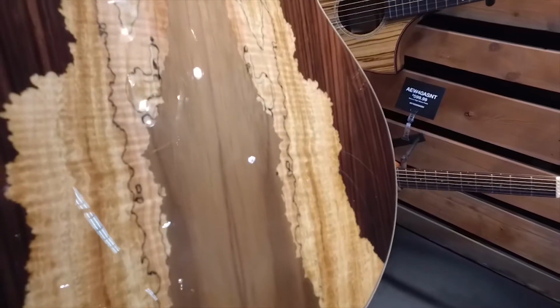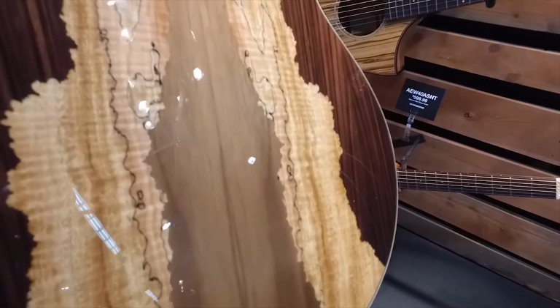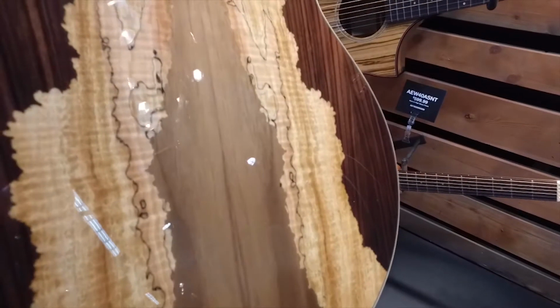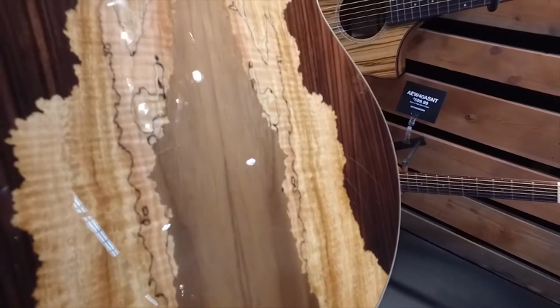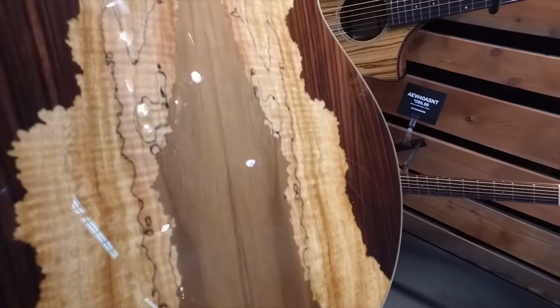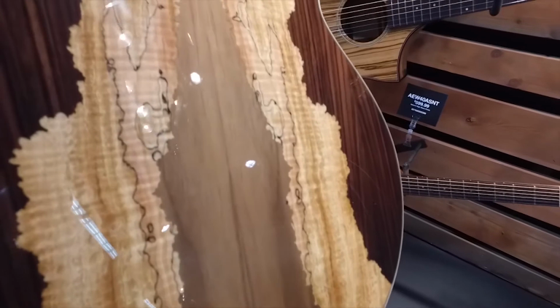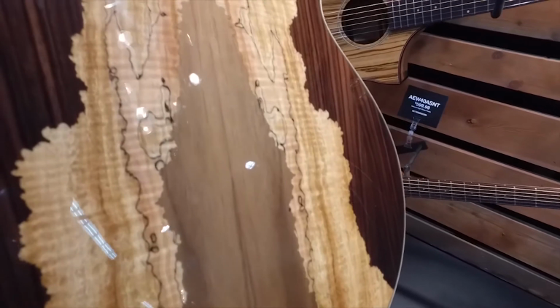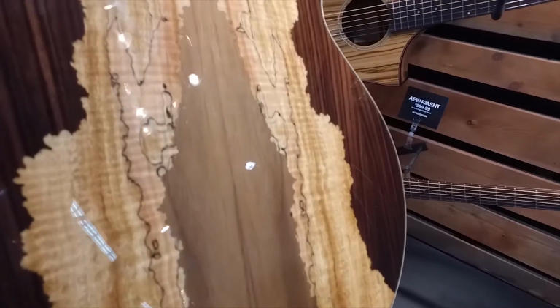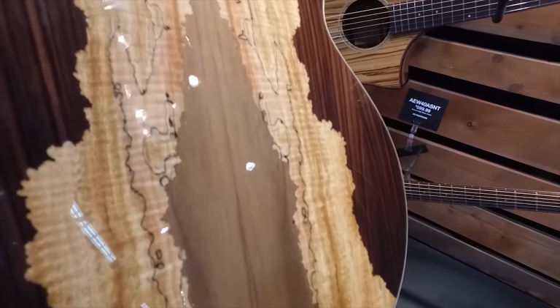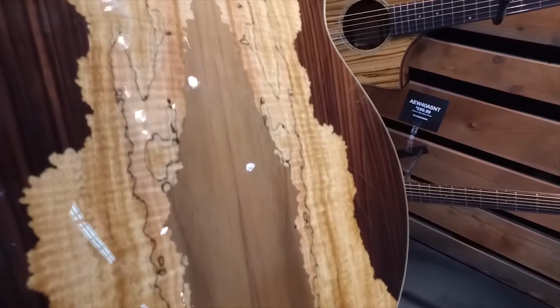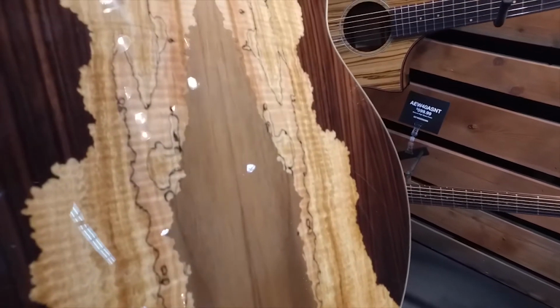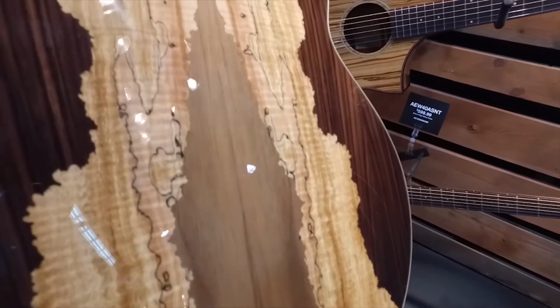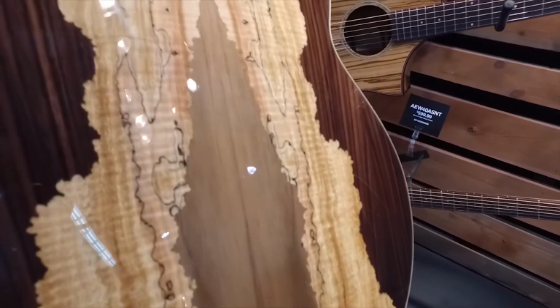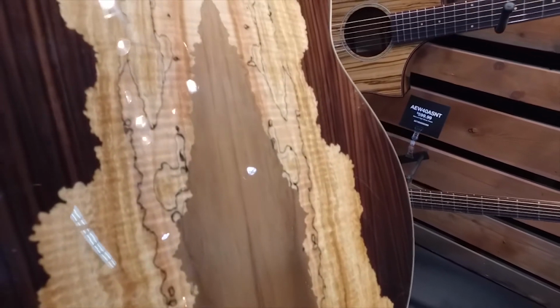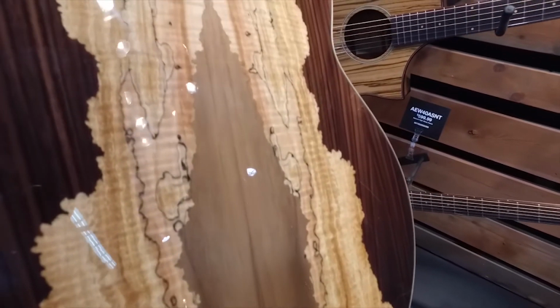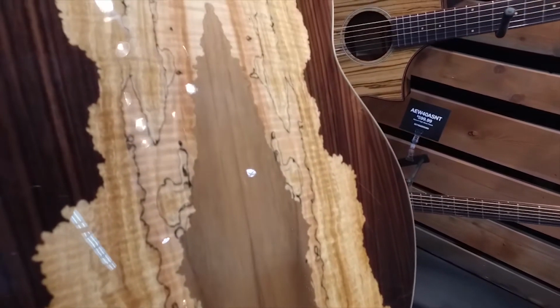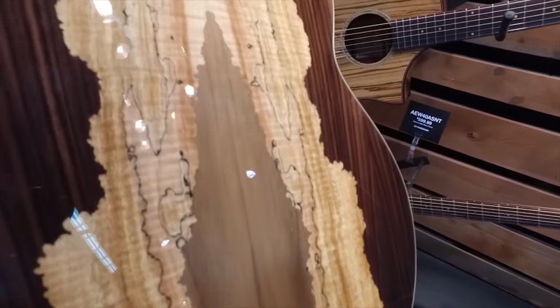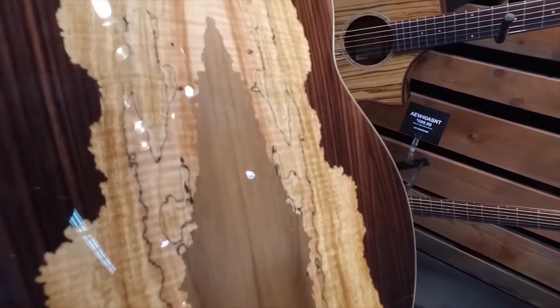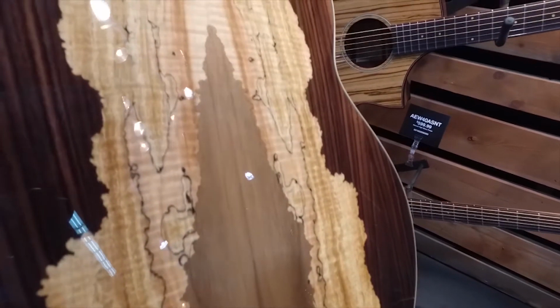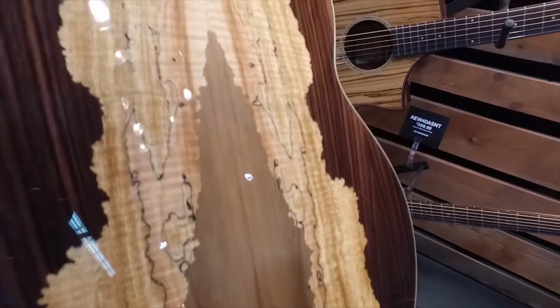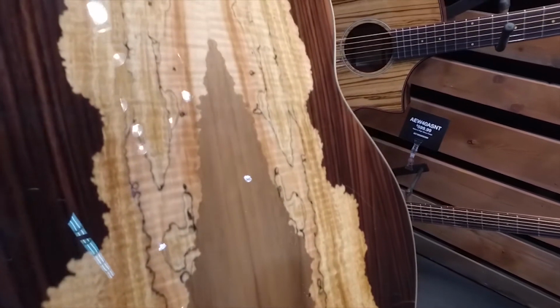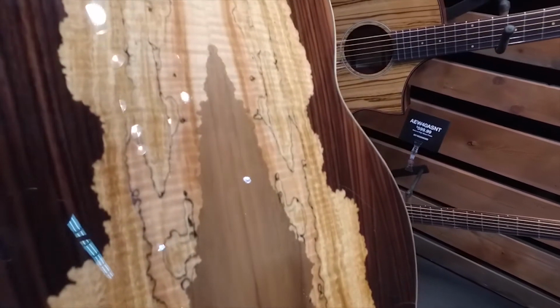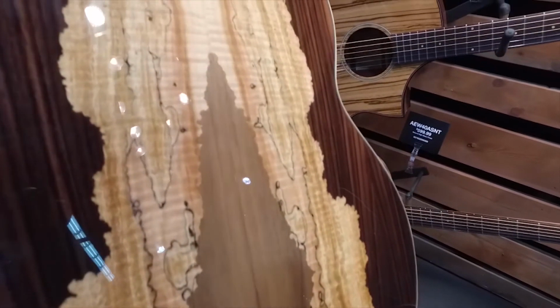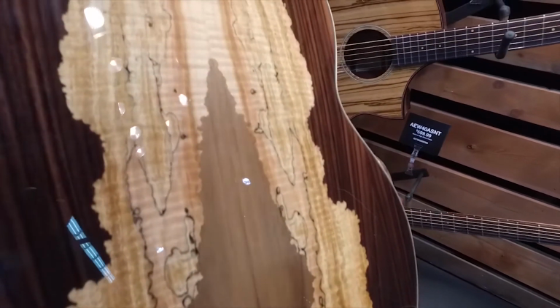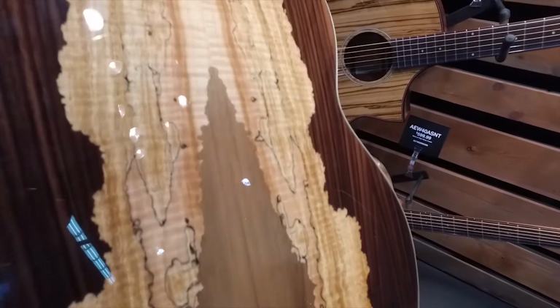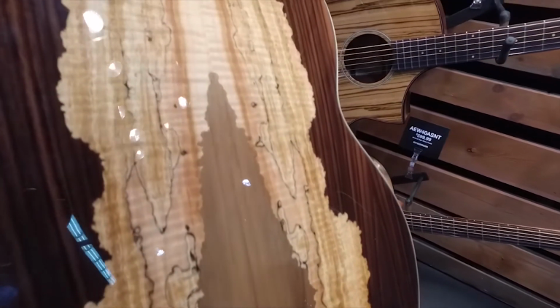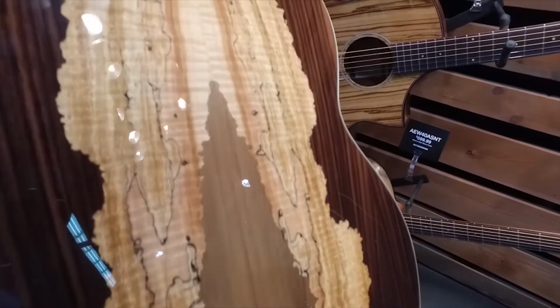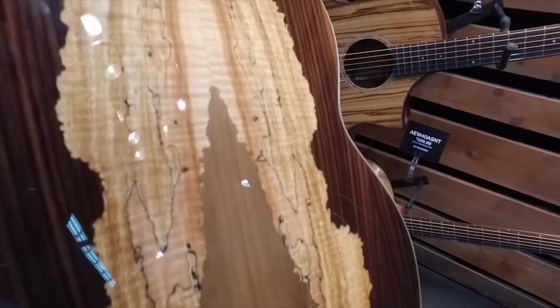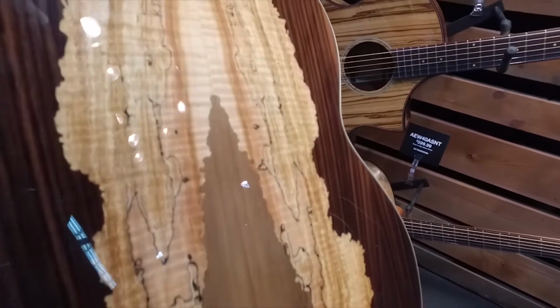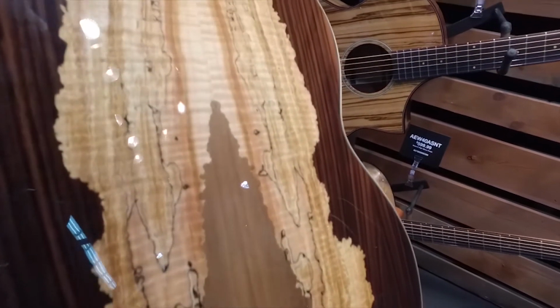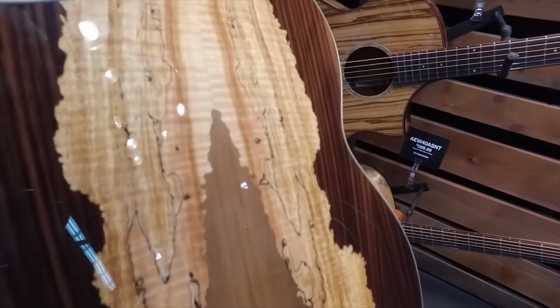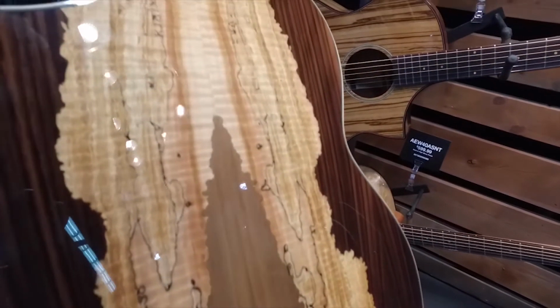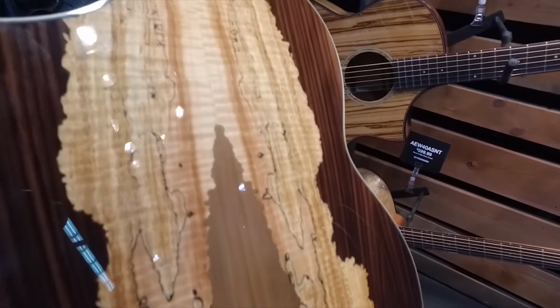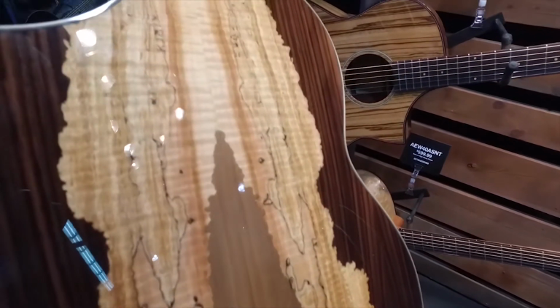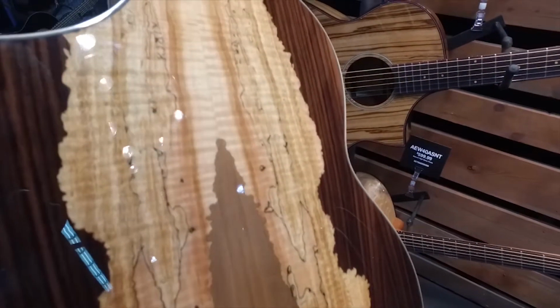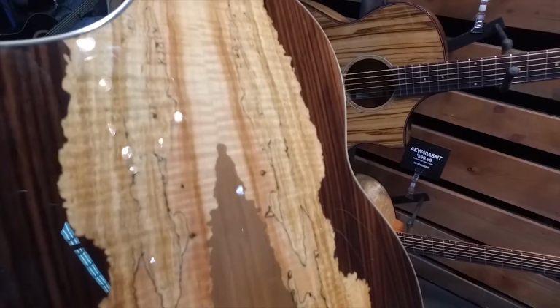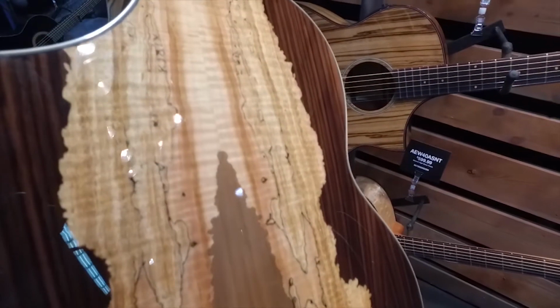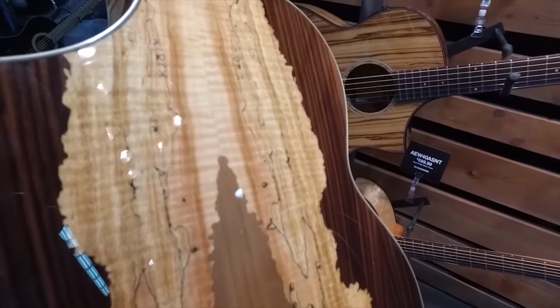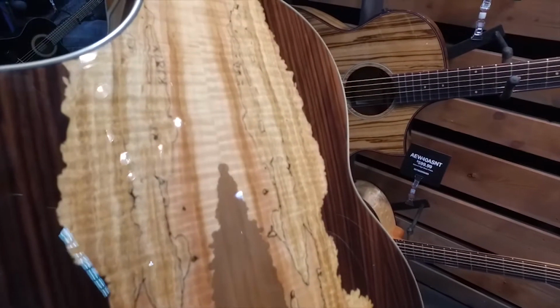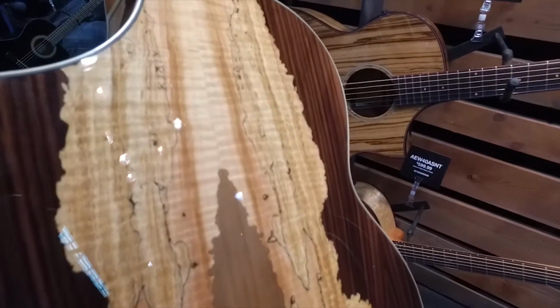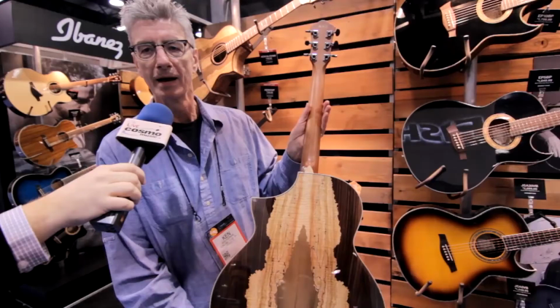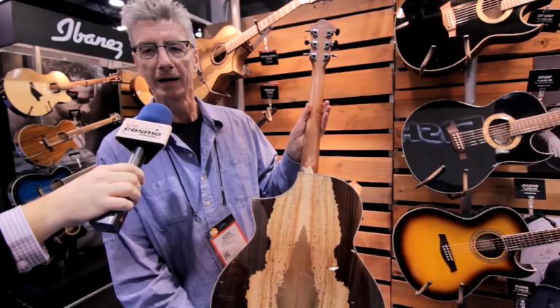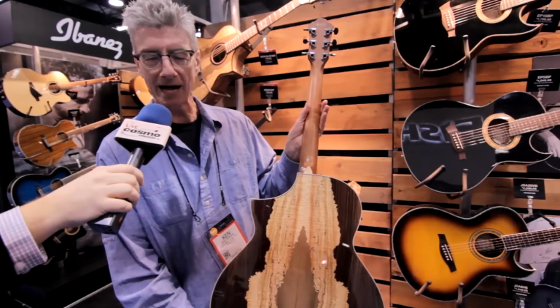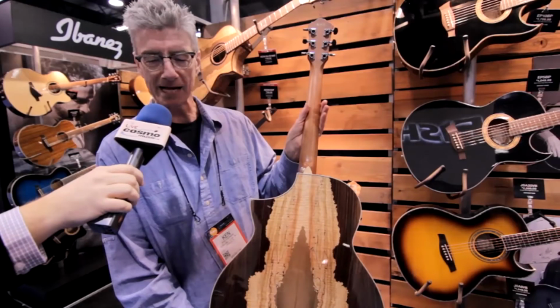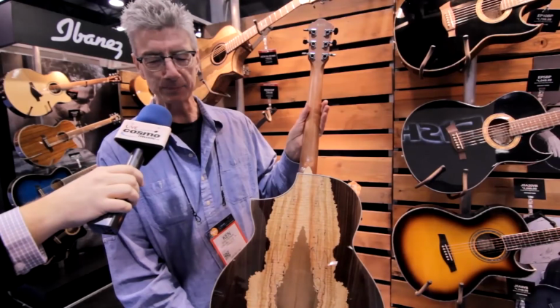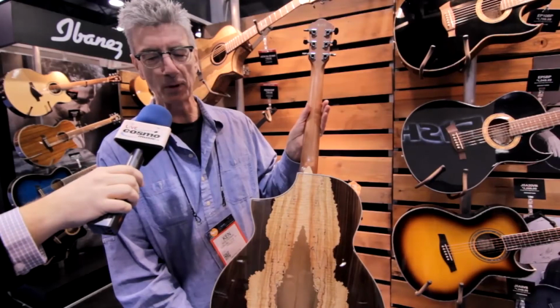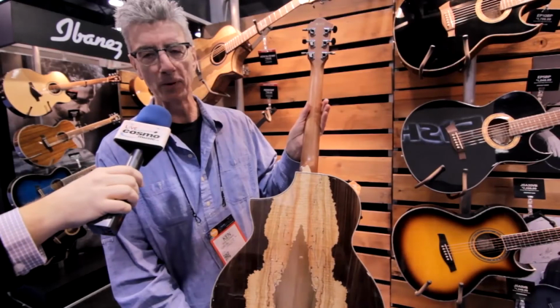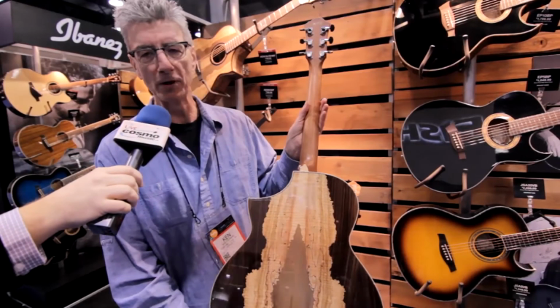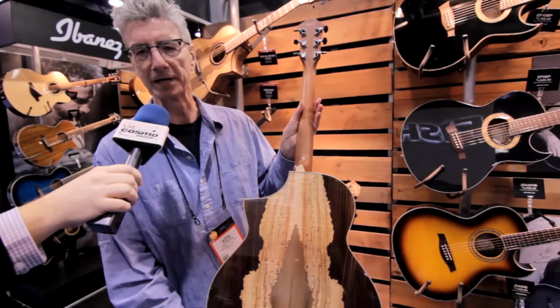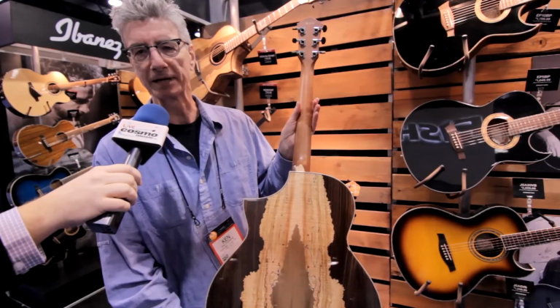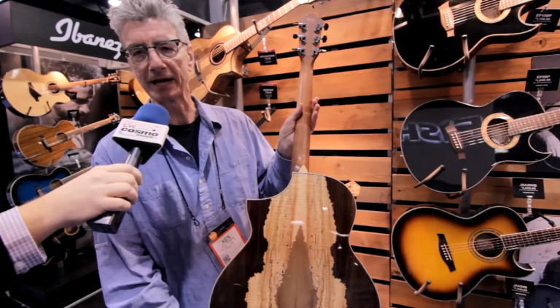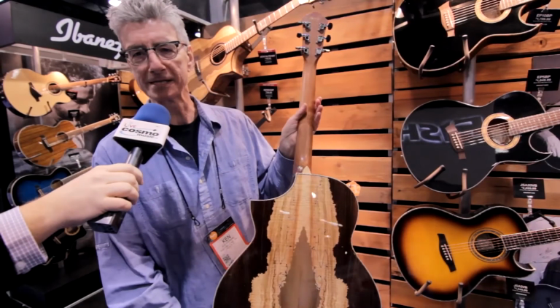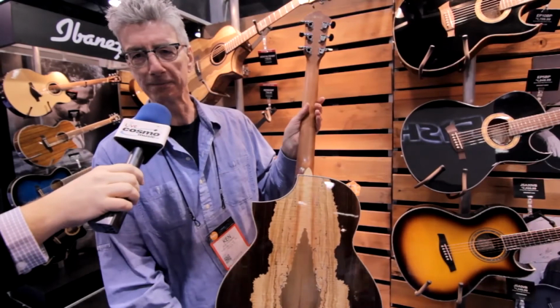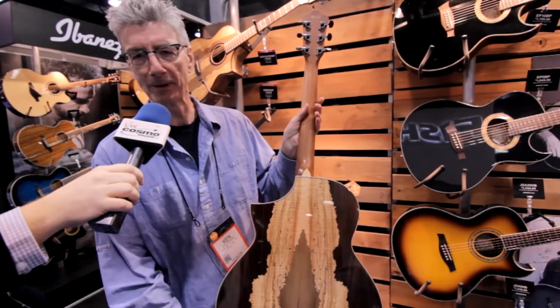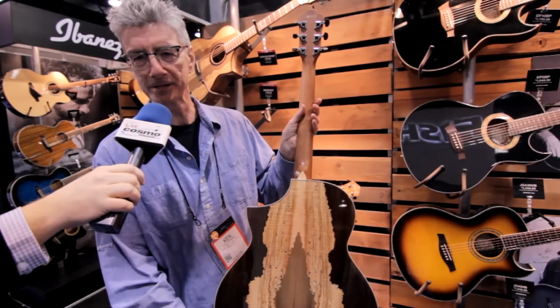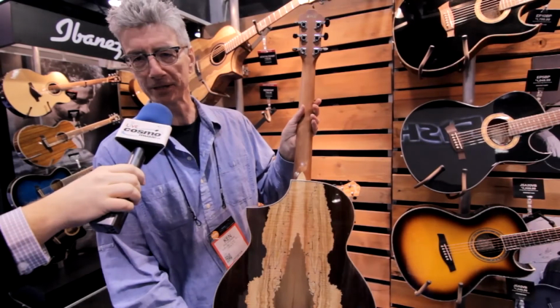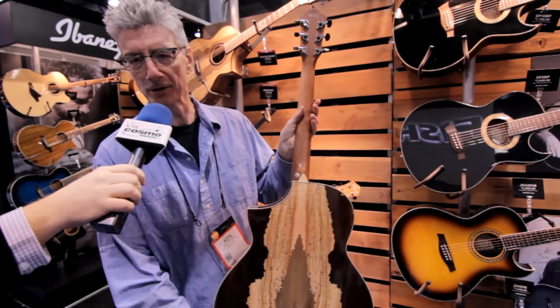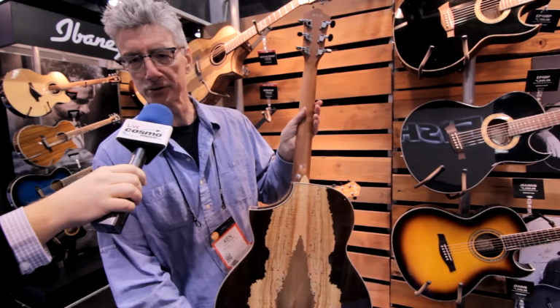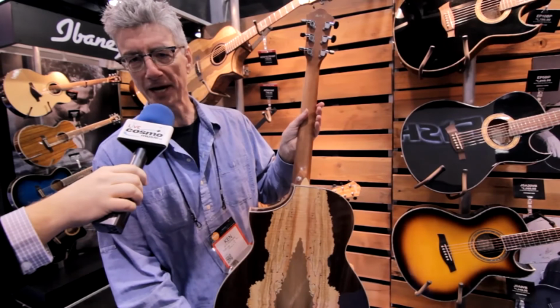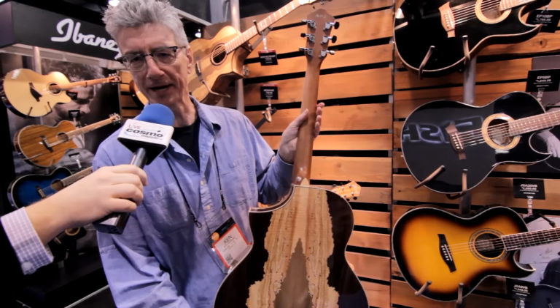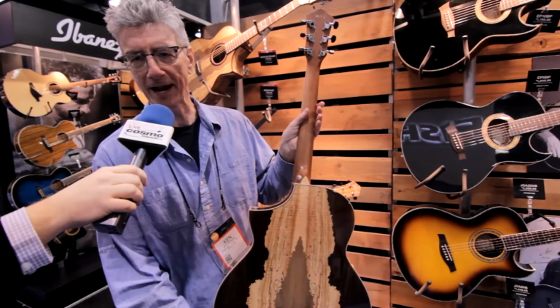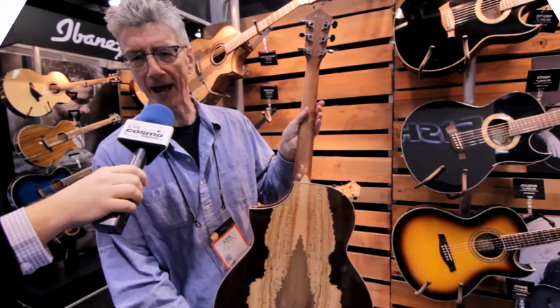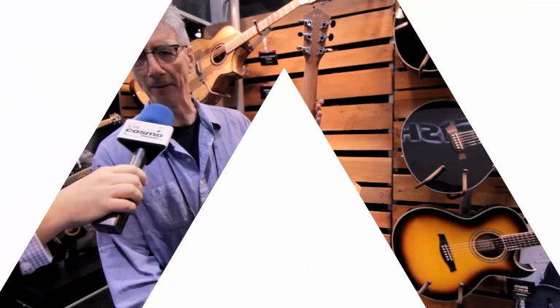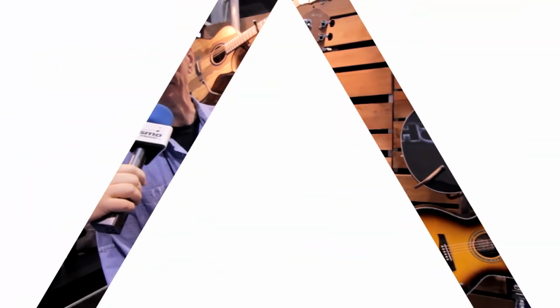If you take a look at that back — incredible, right? Cosmo Music, that's the place to go check it out.